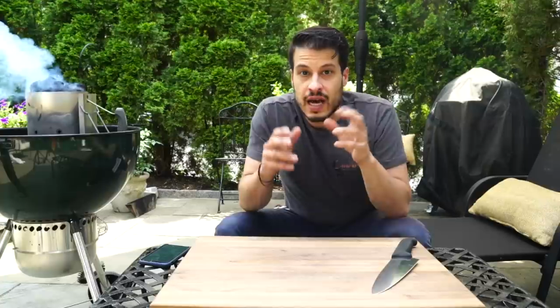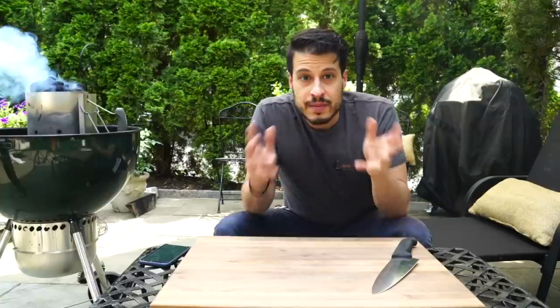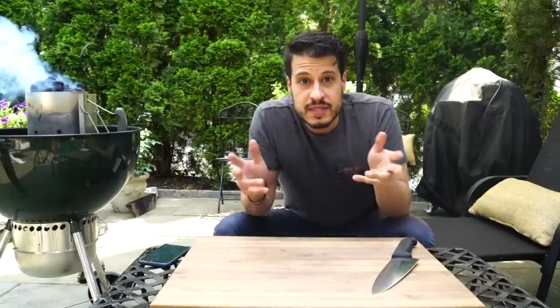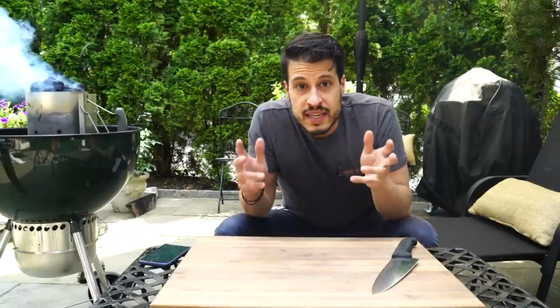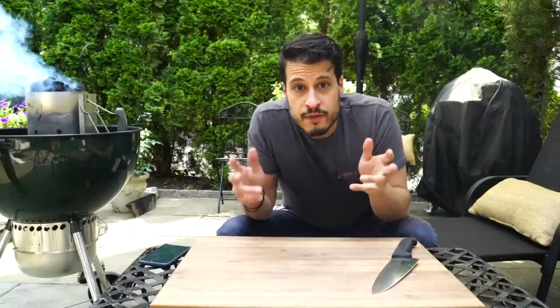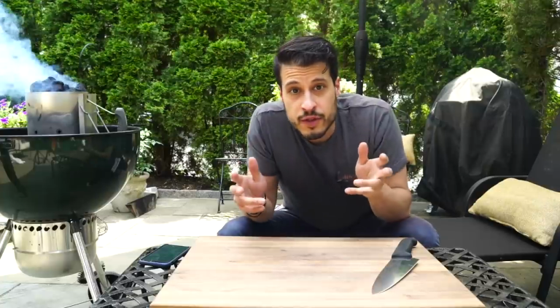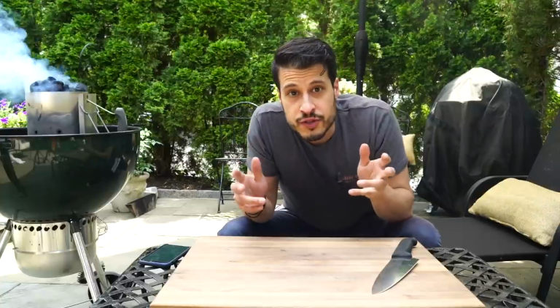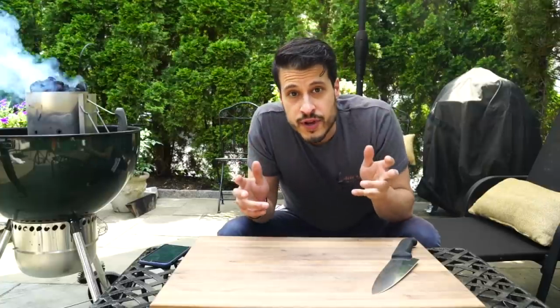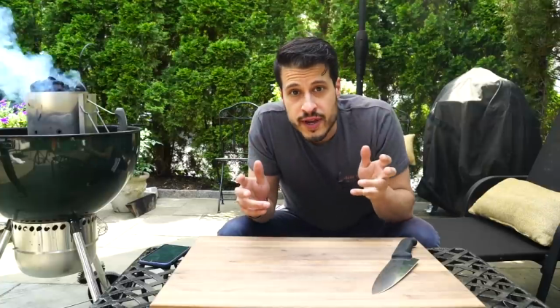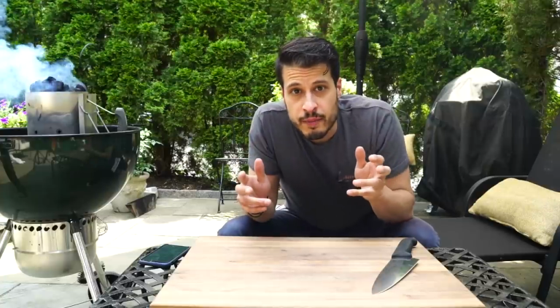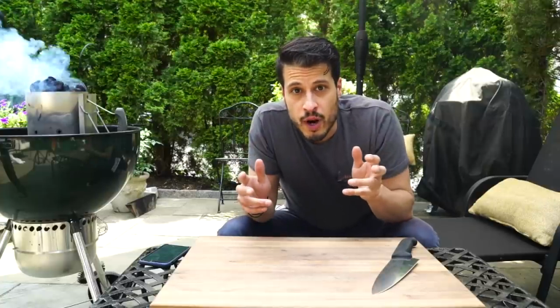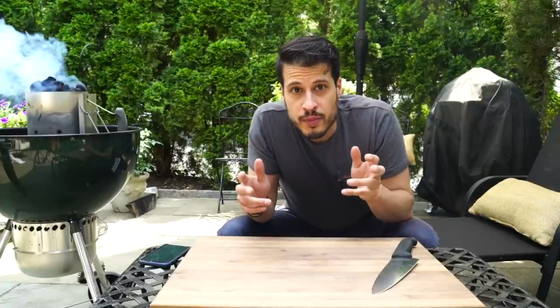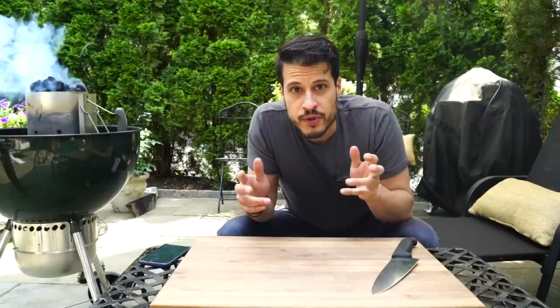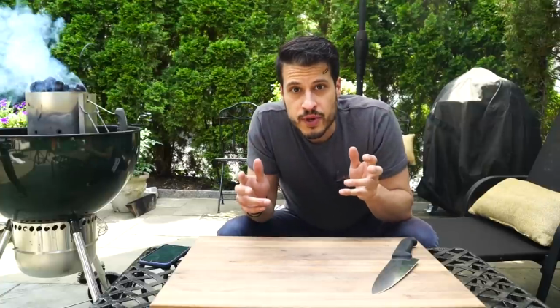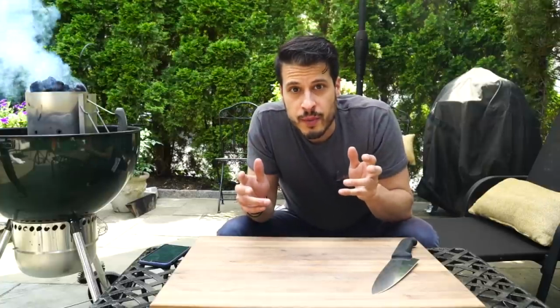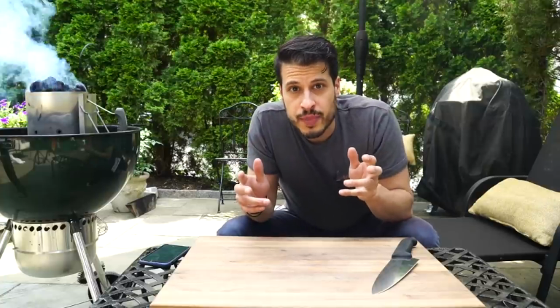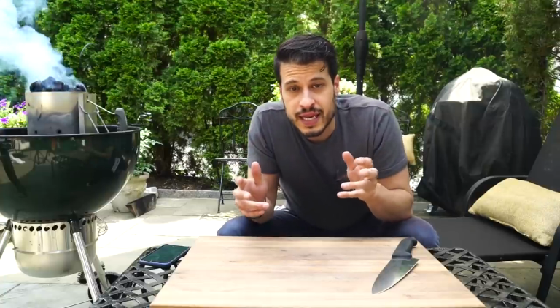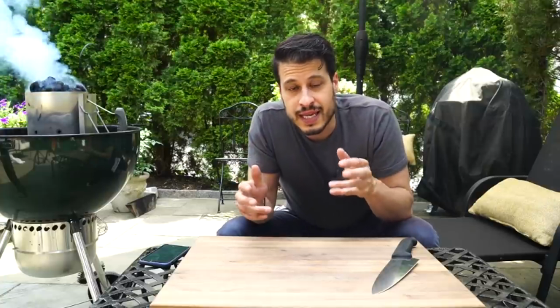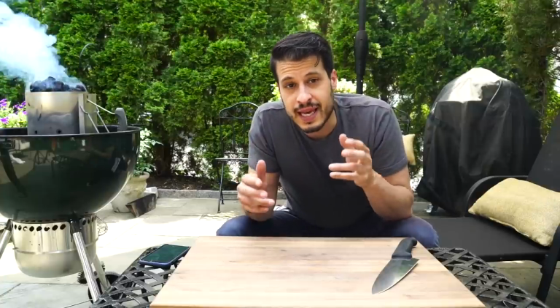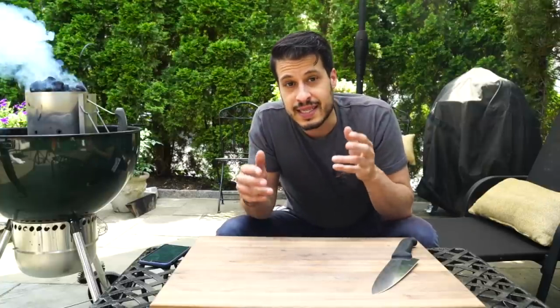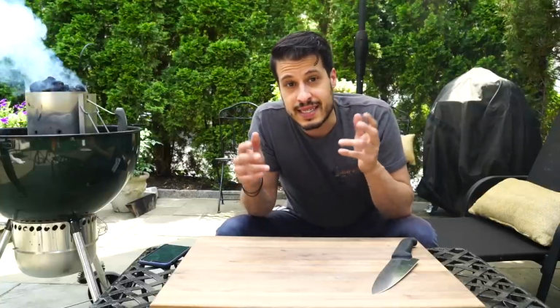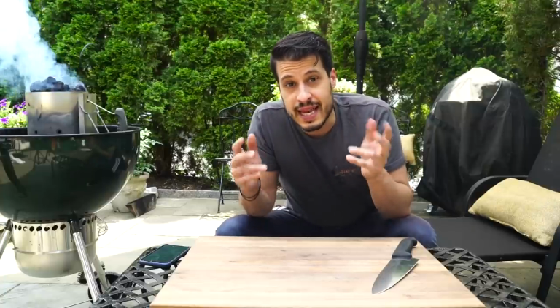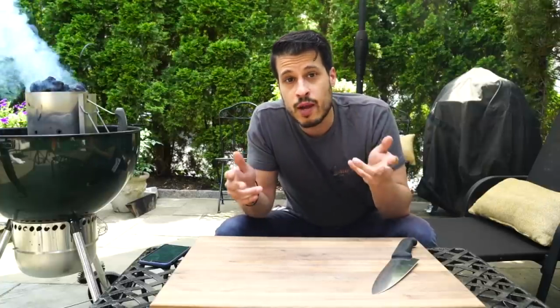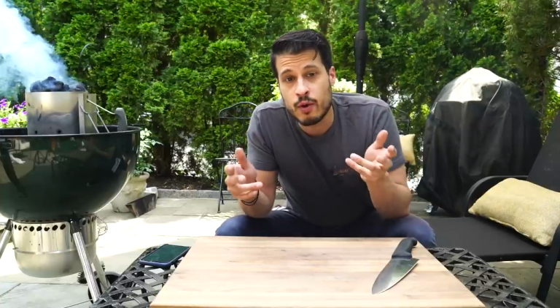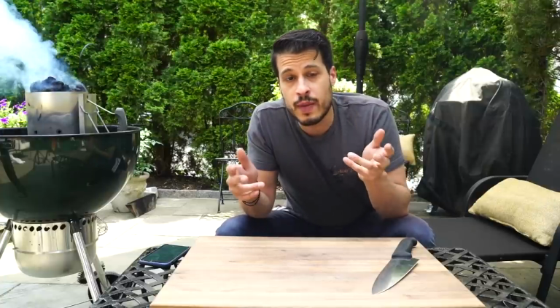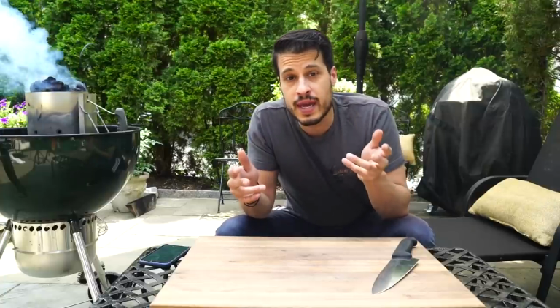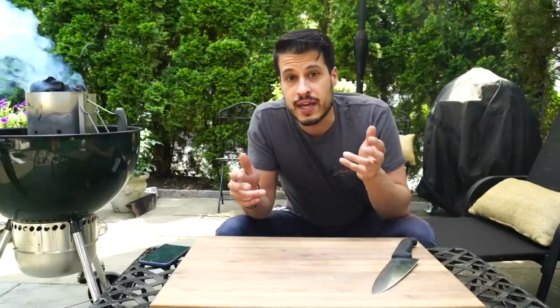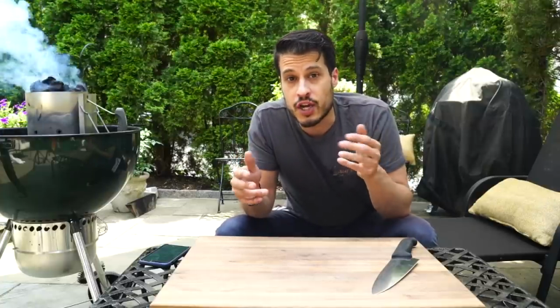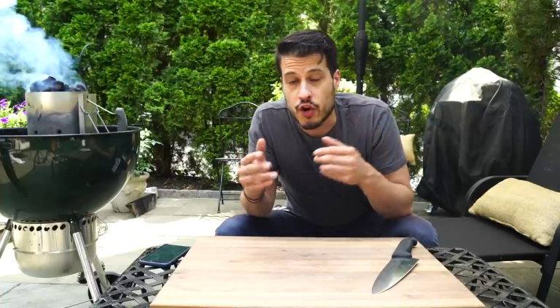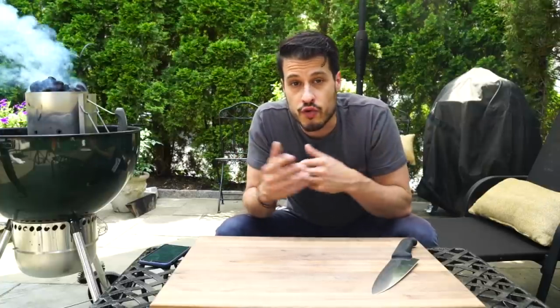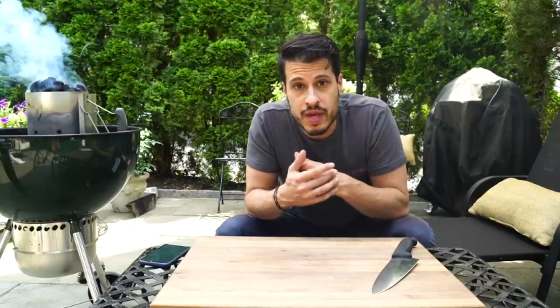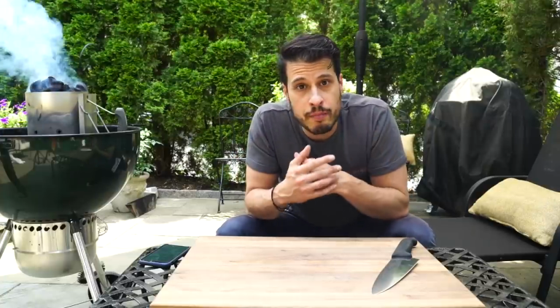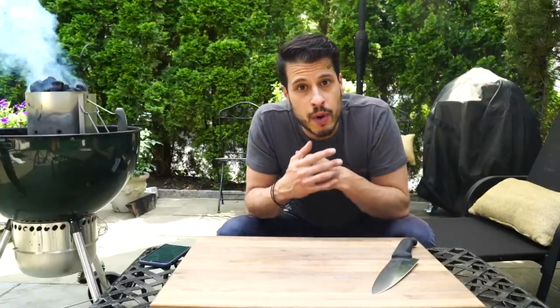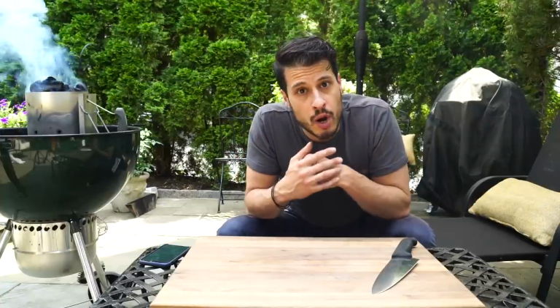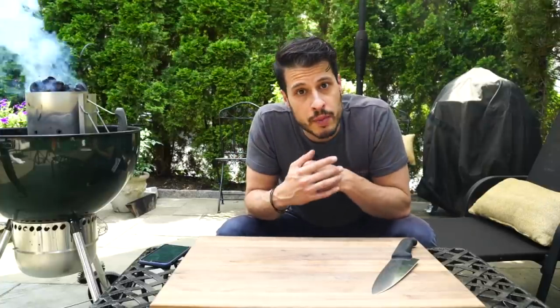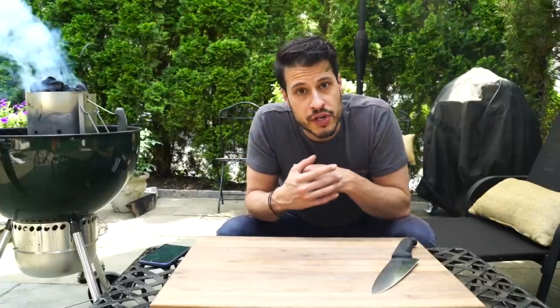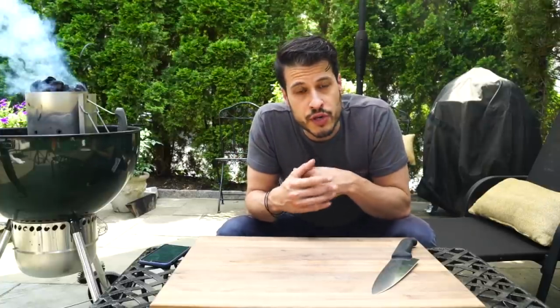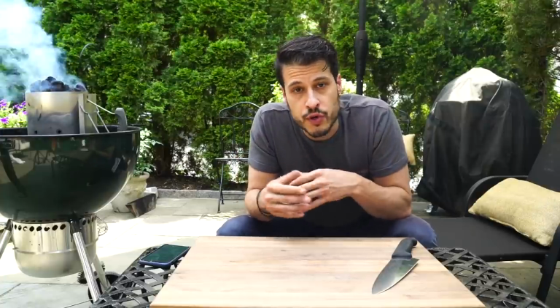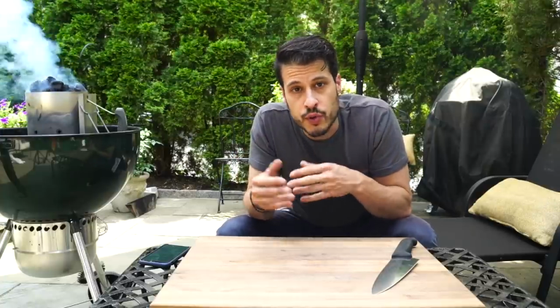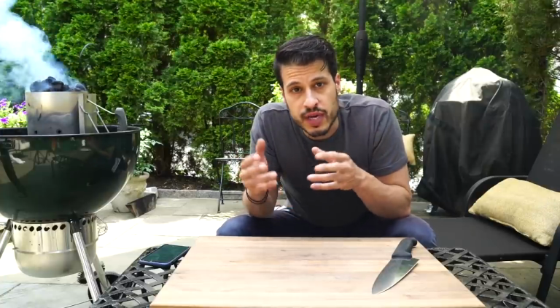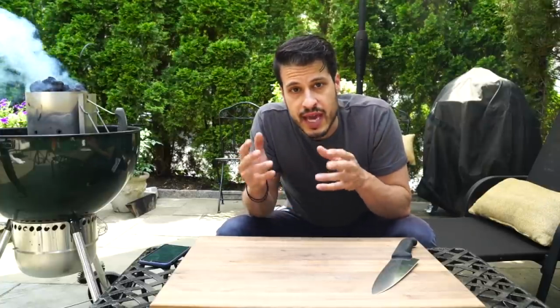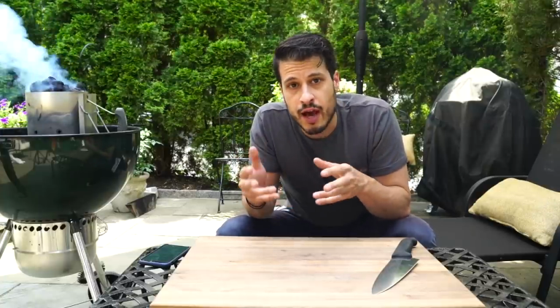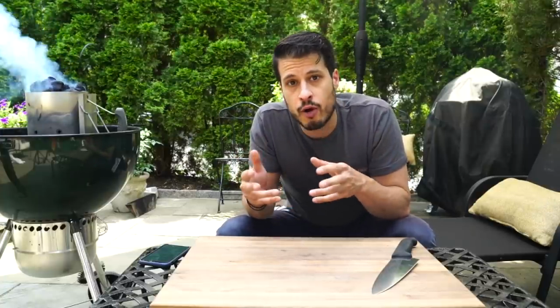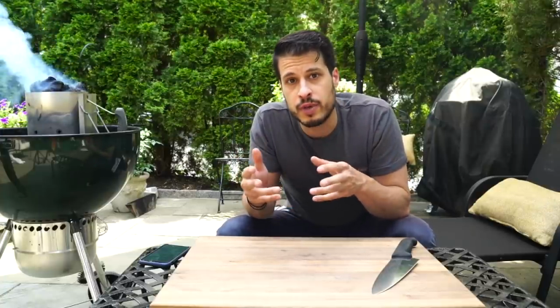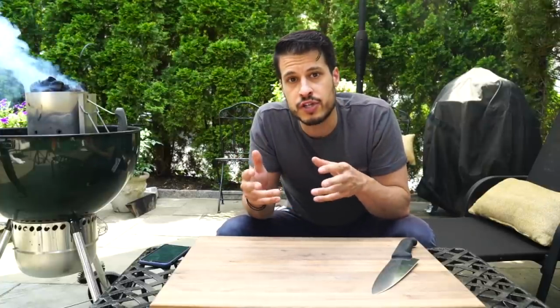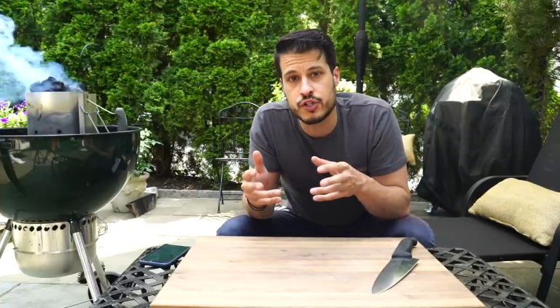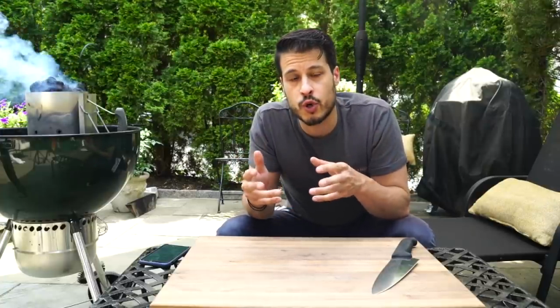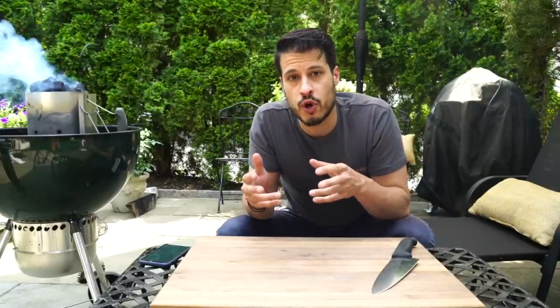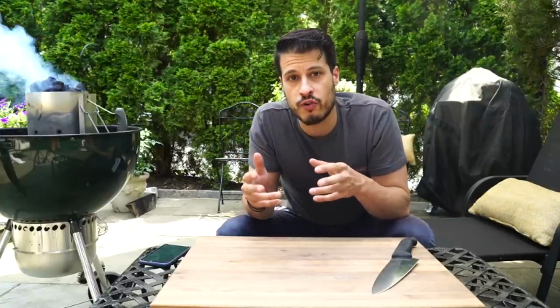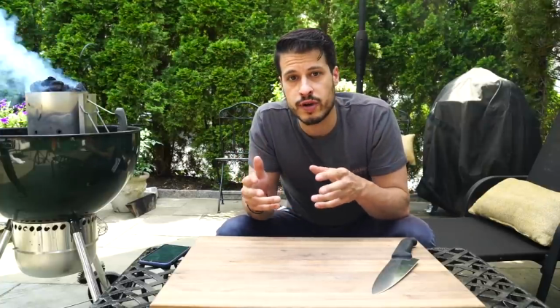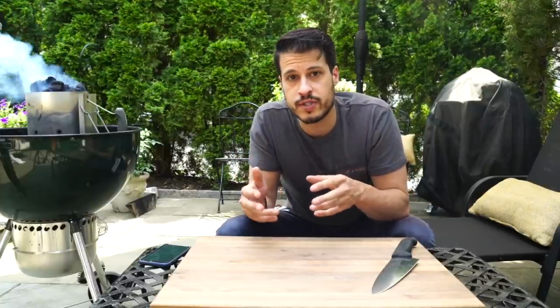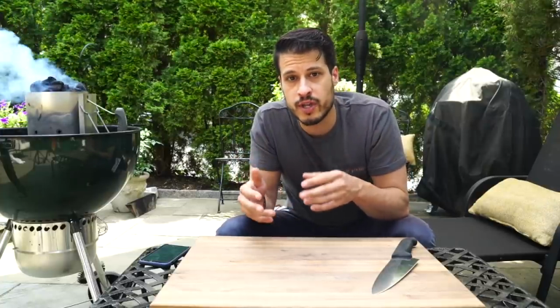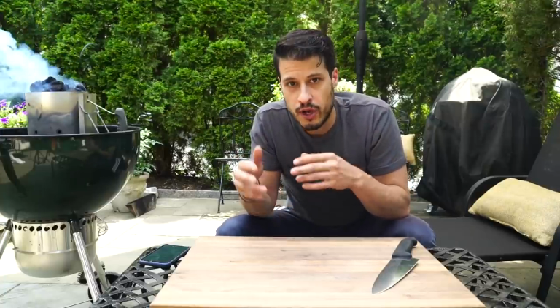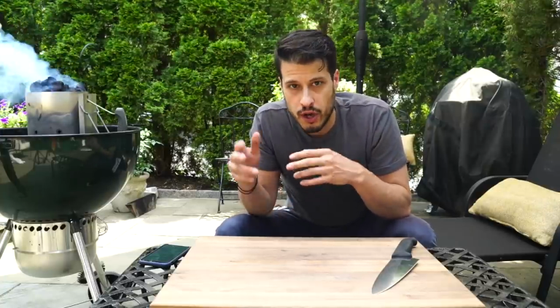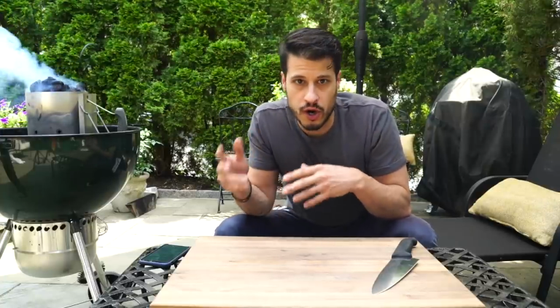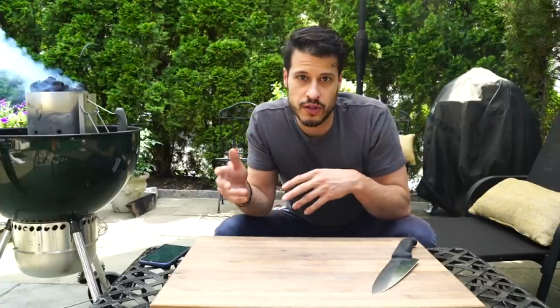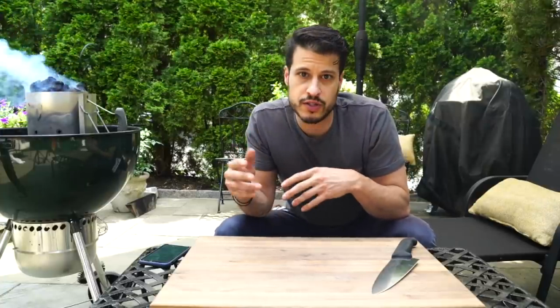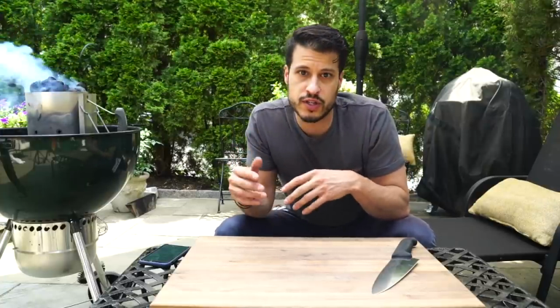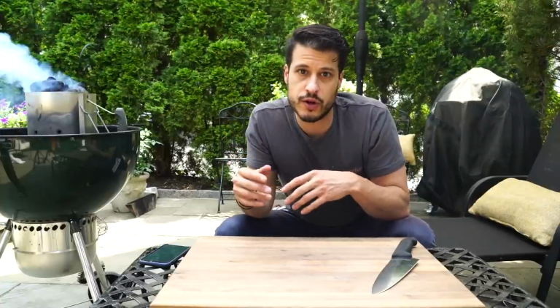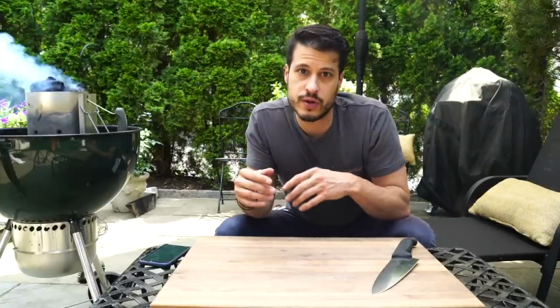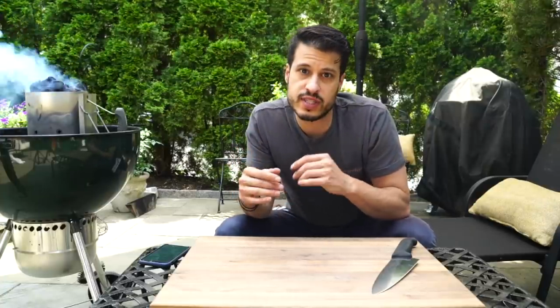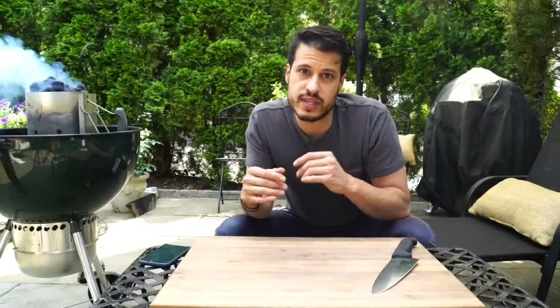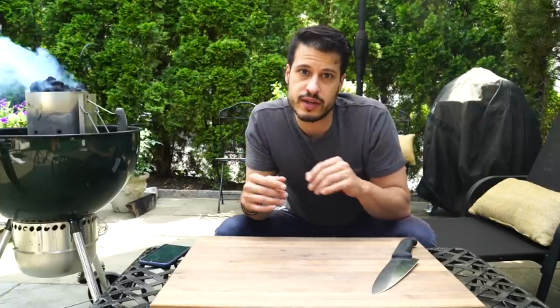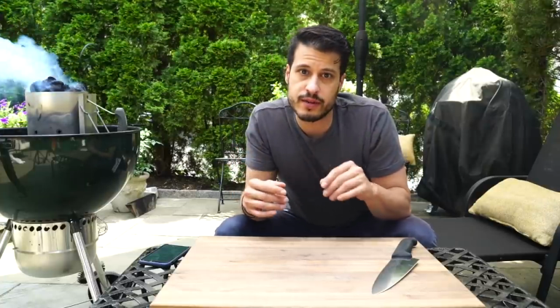I'm Steve with Adrenaline Barbecue Company and today we're making Korean barbecue Calbee short ribs on the slow and sear.